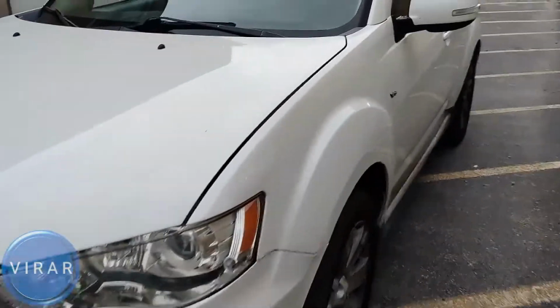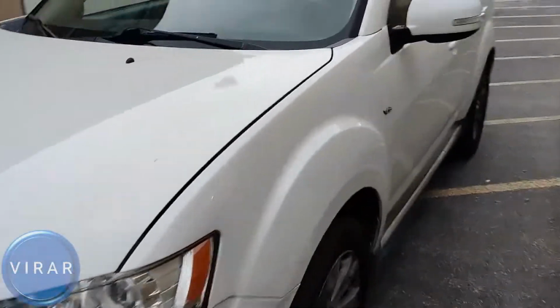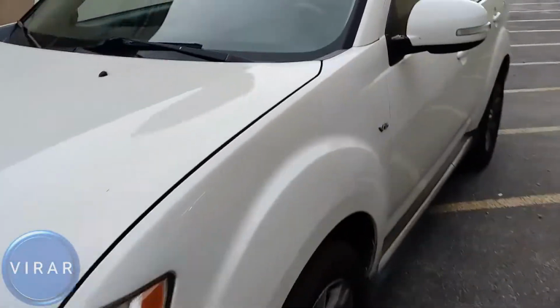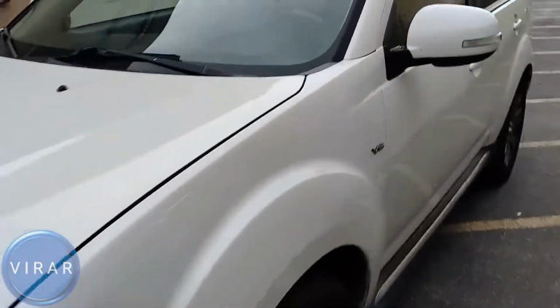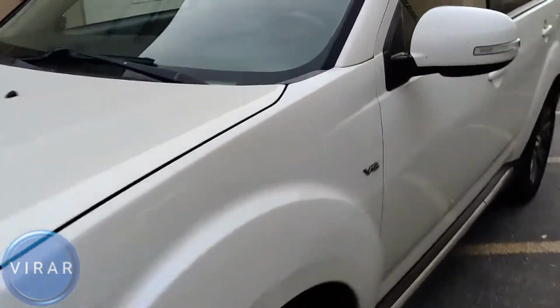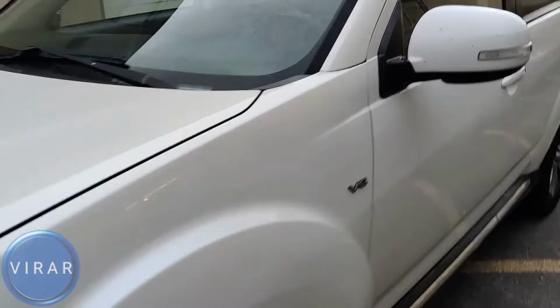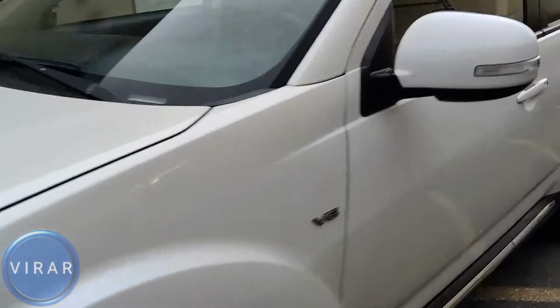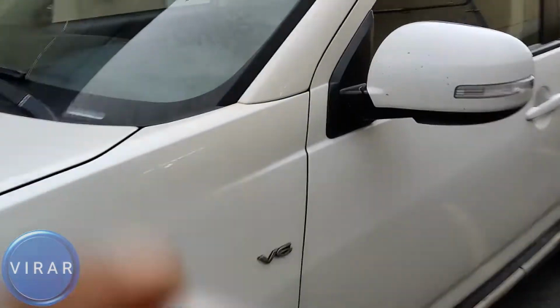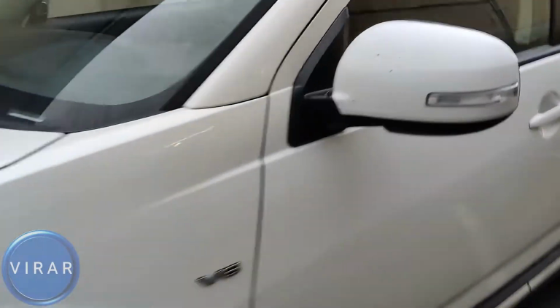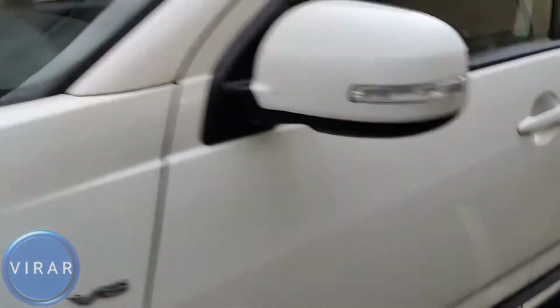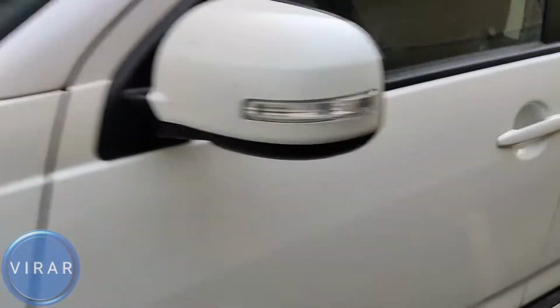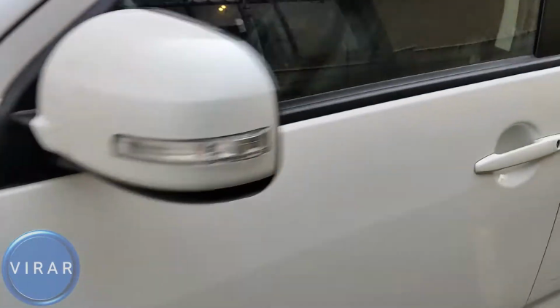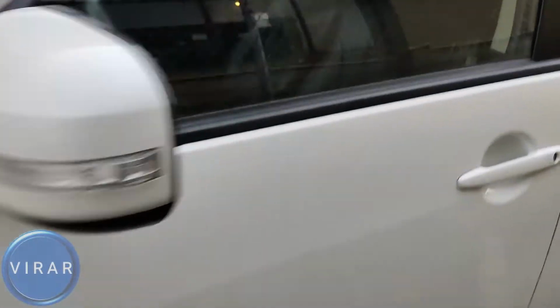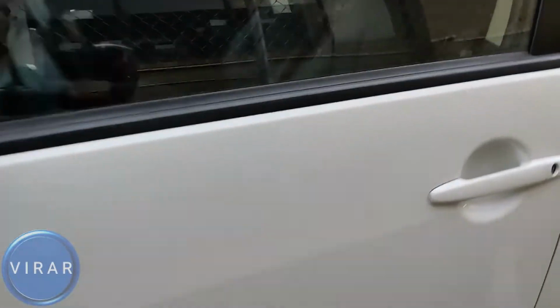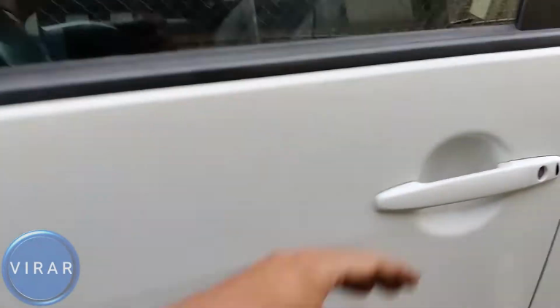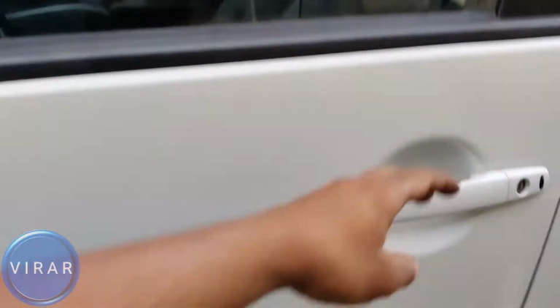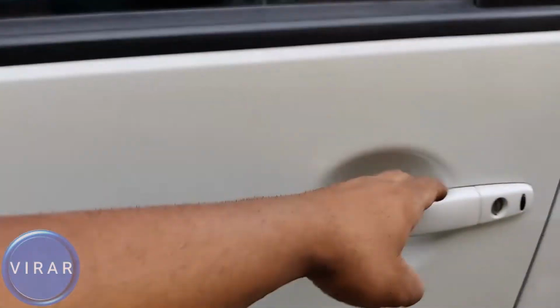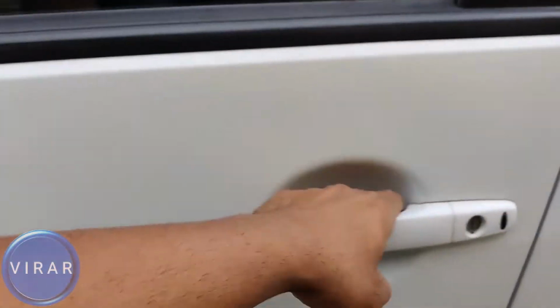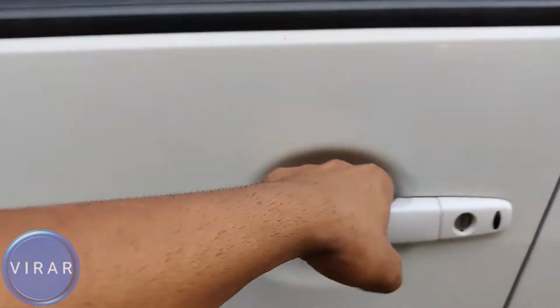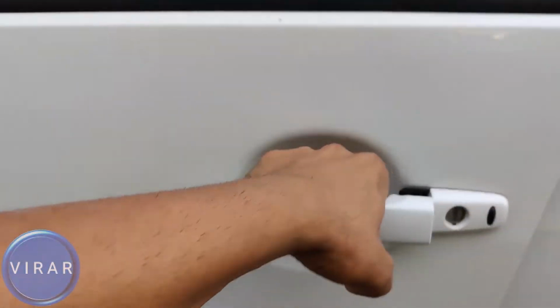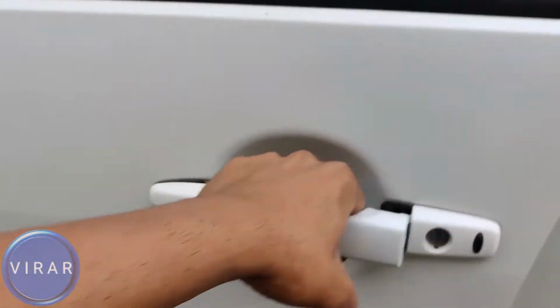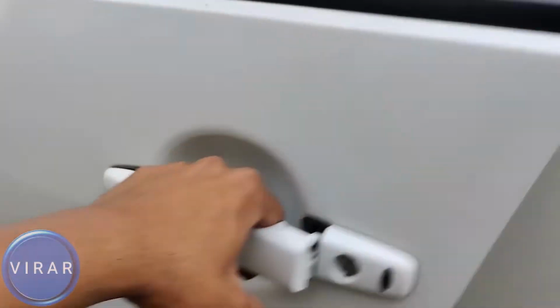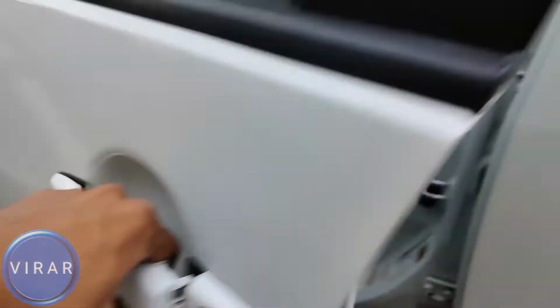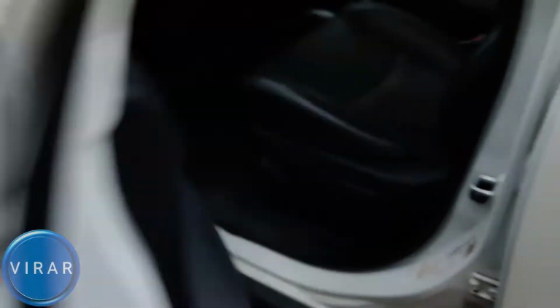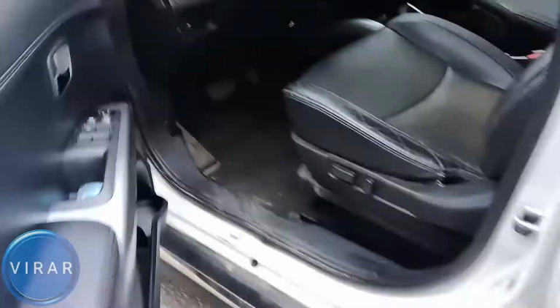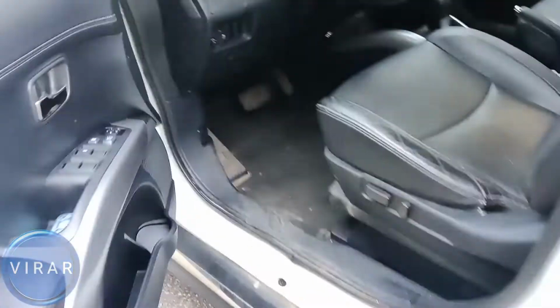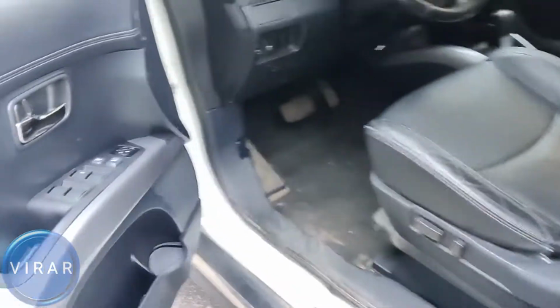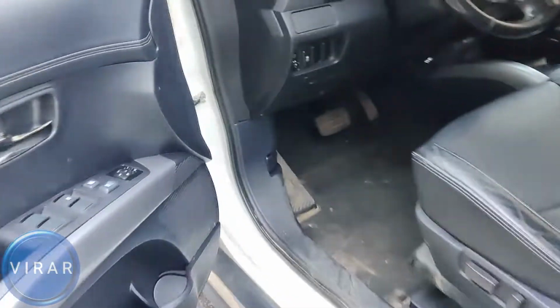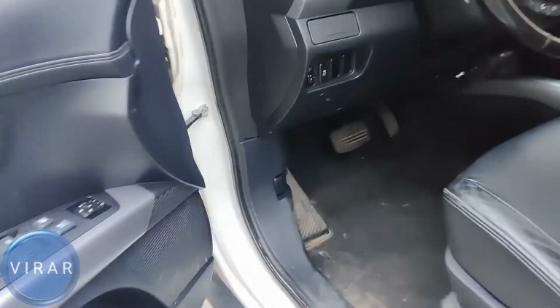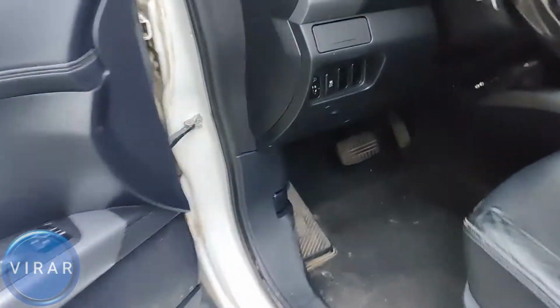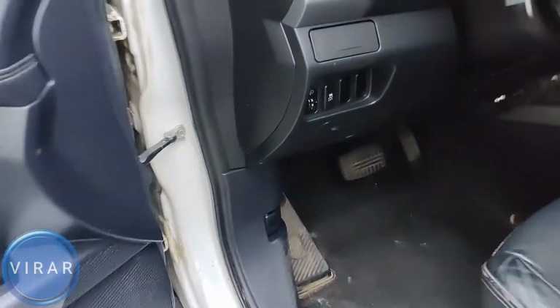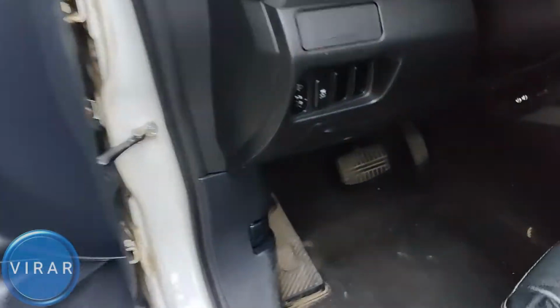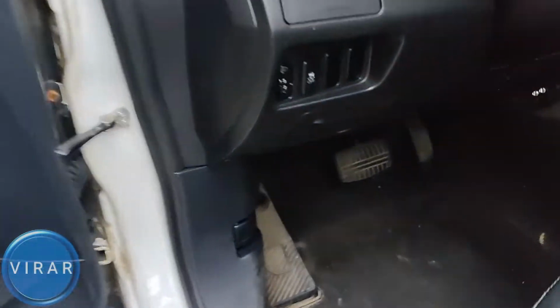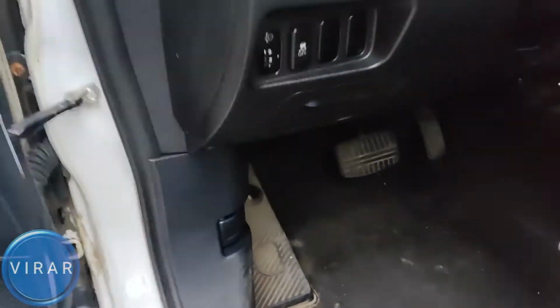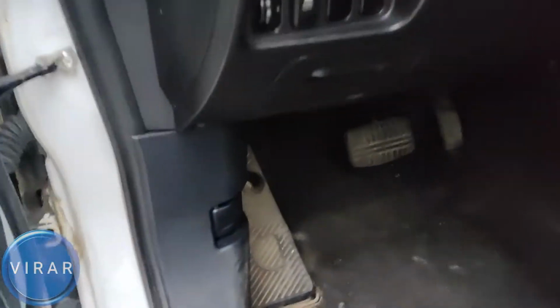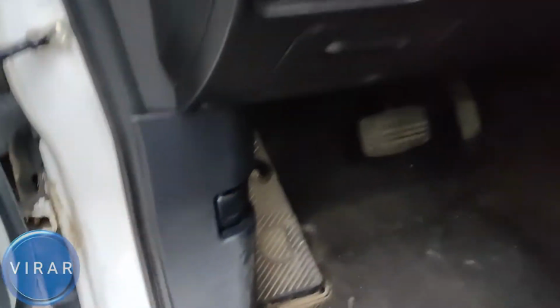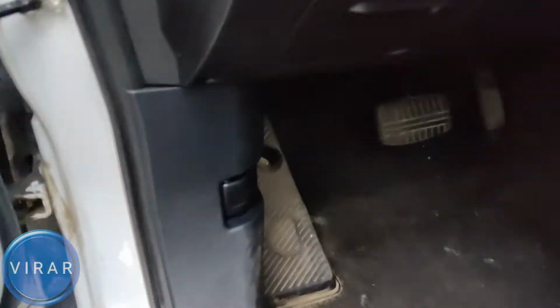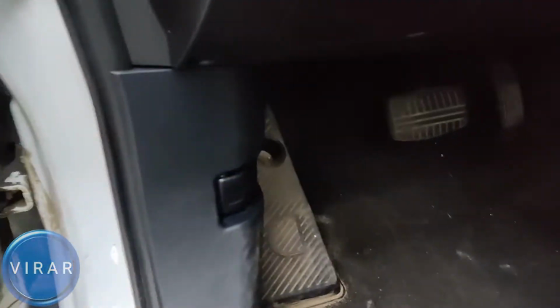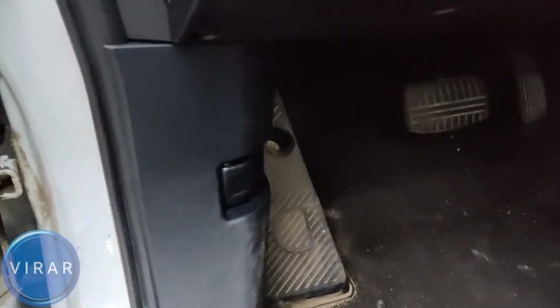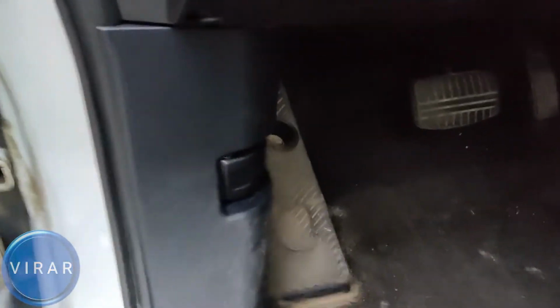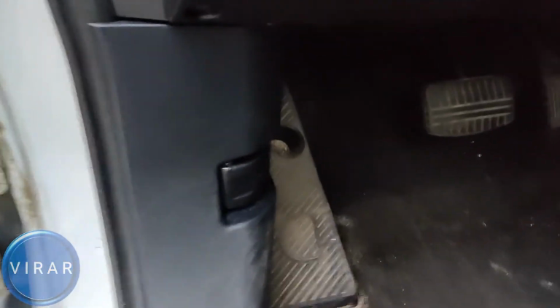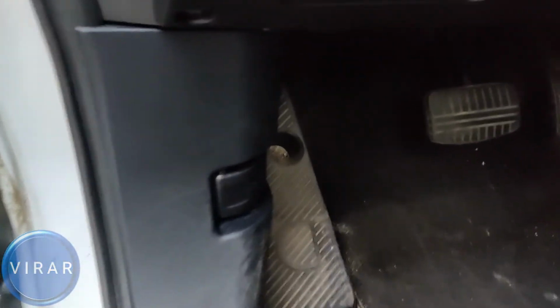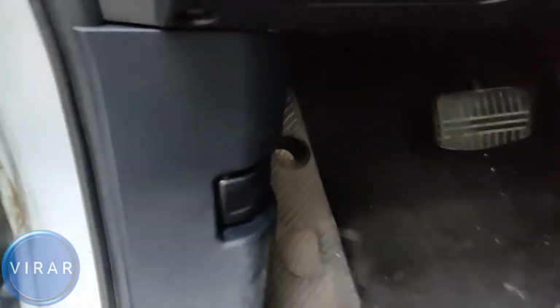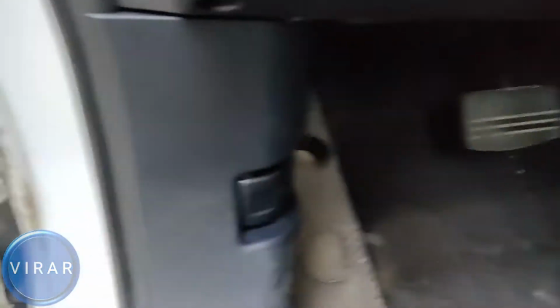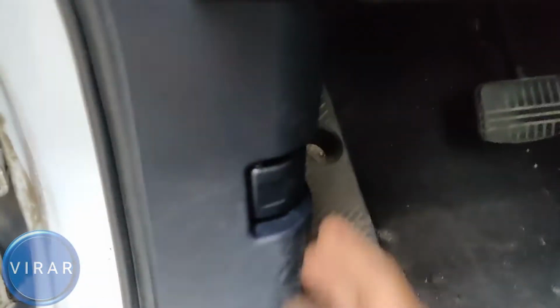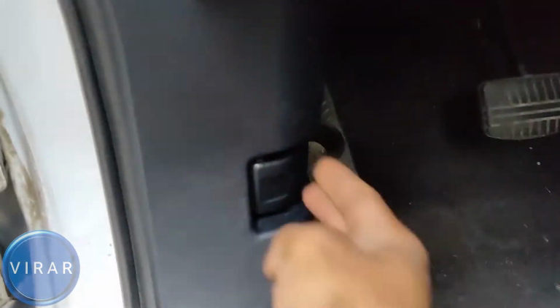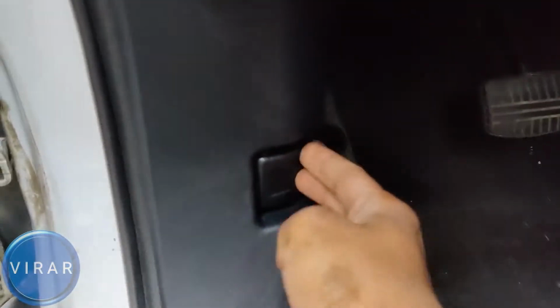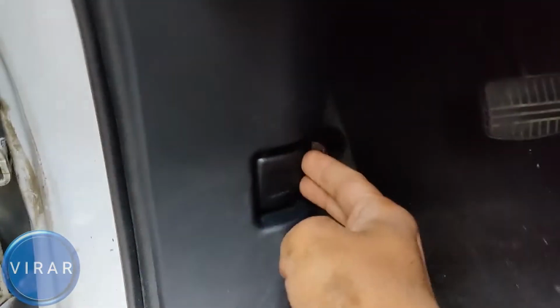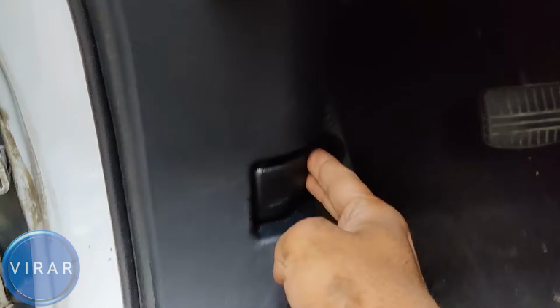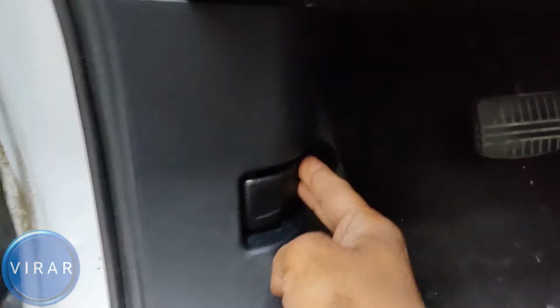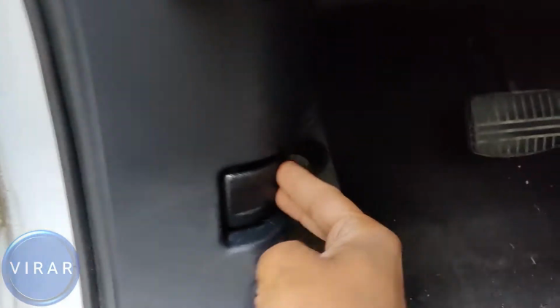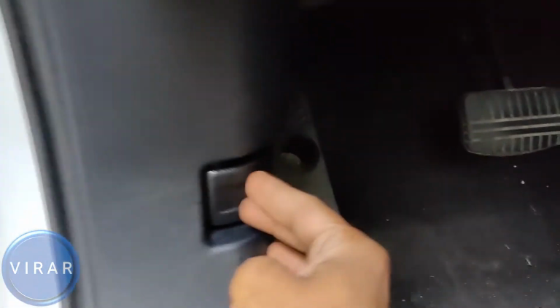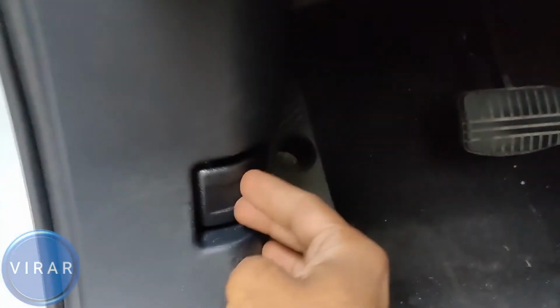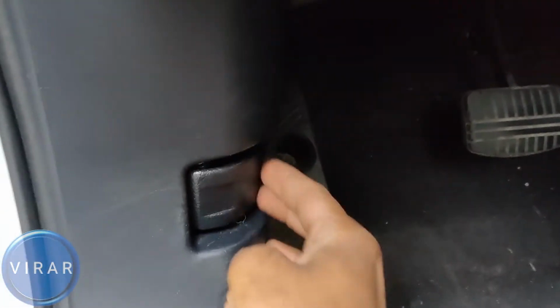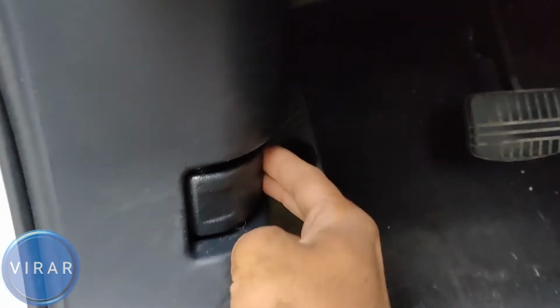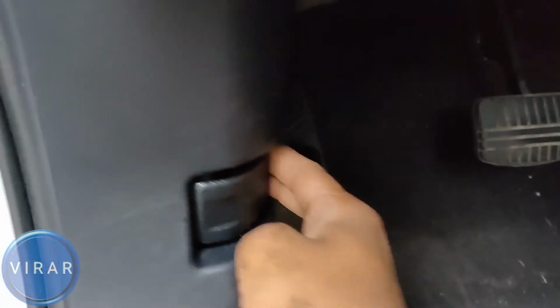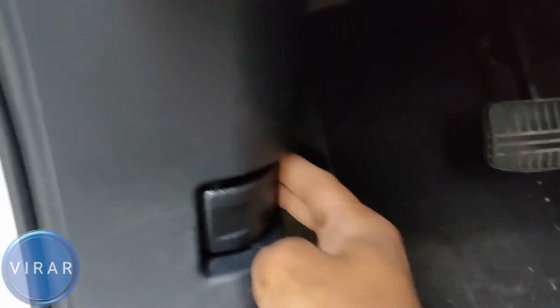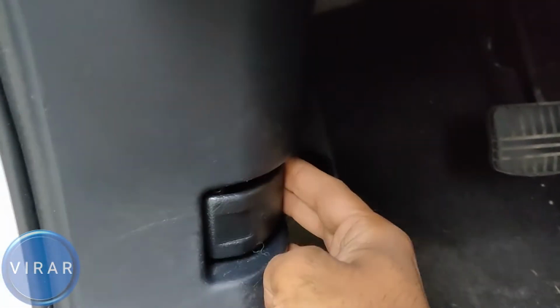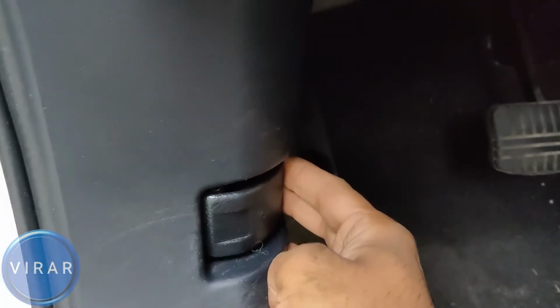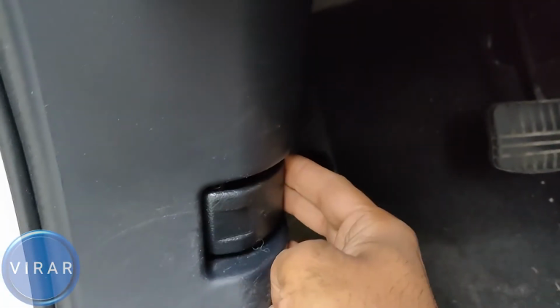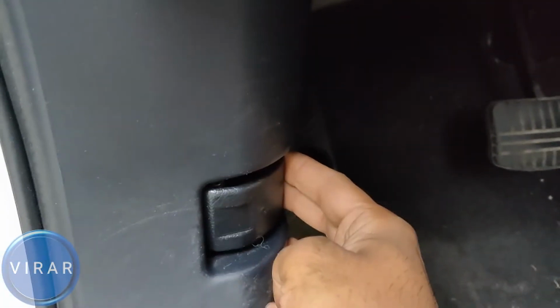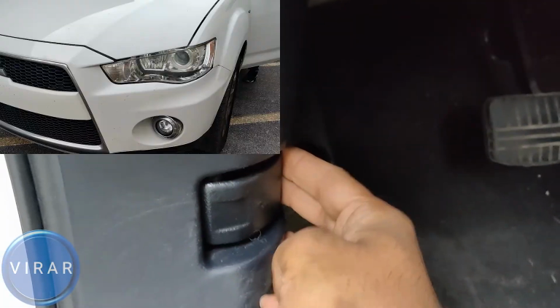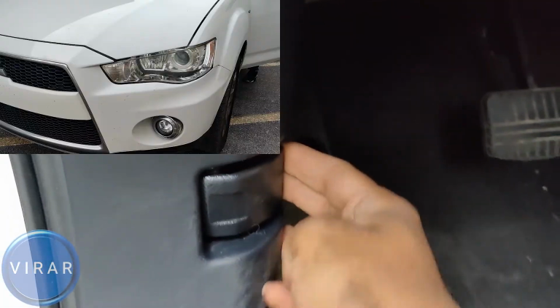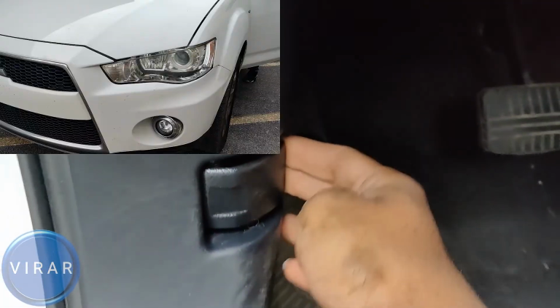Open the driver's side door. Right where the driver's left foot would go, over there, that's where the primary hood release lever is. So, pull it.